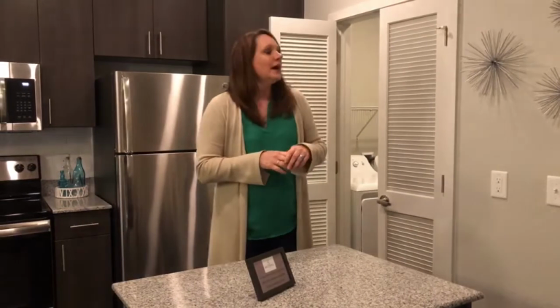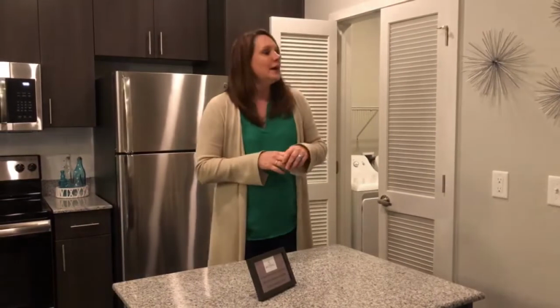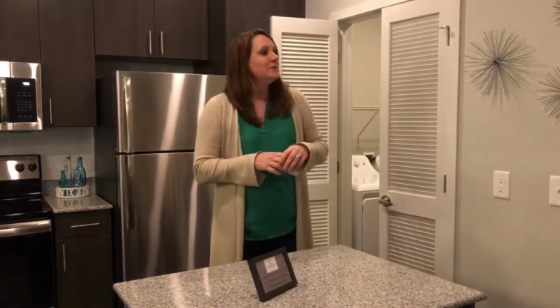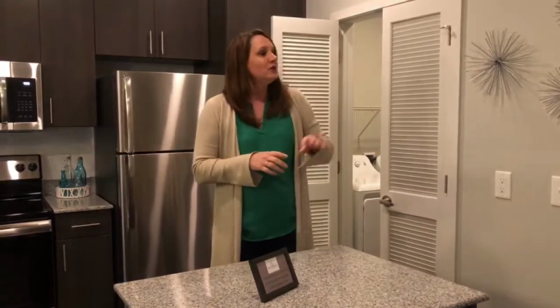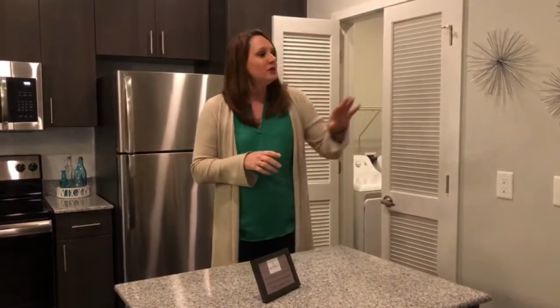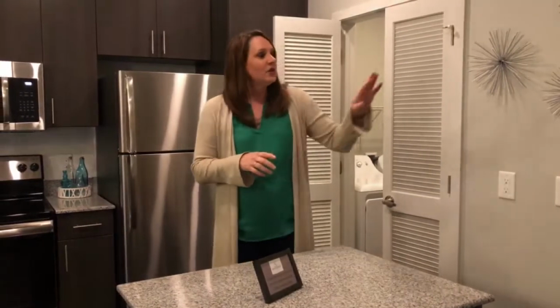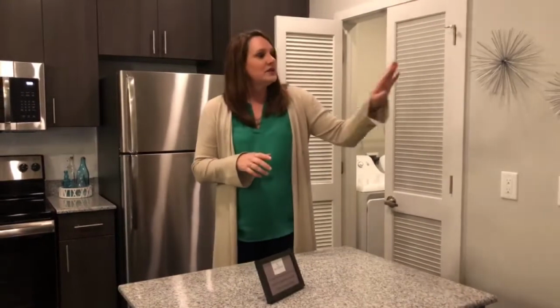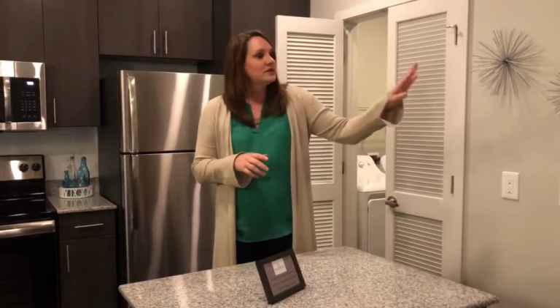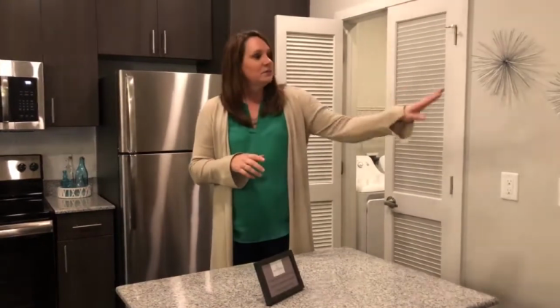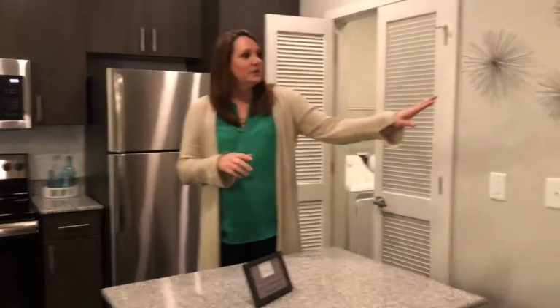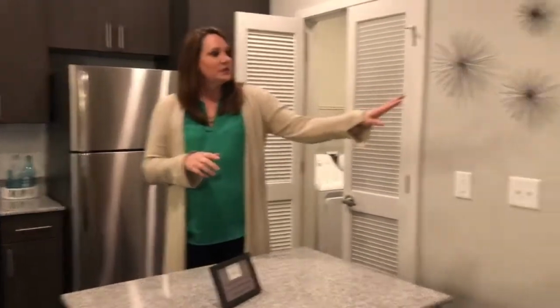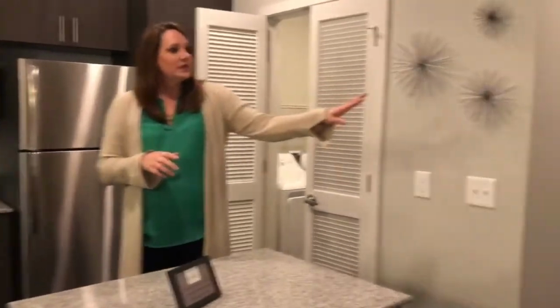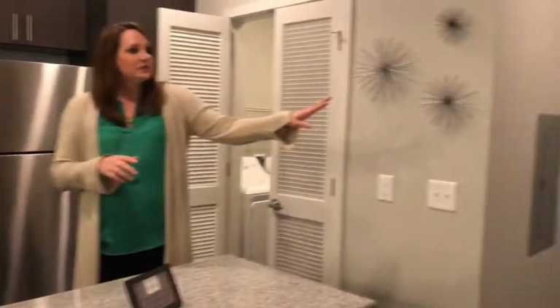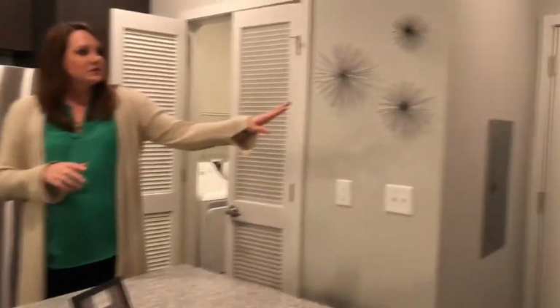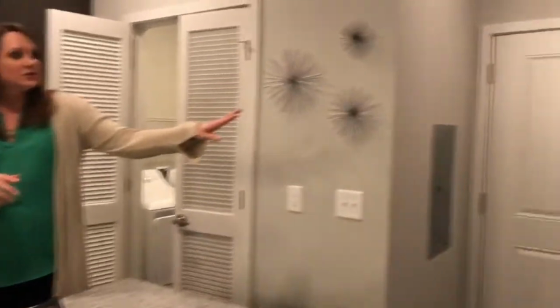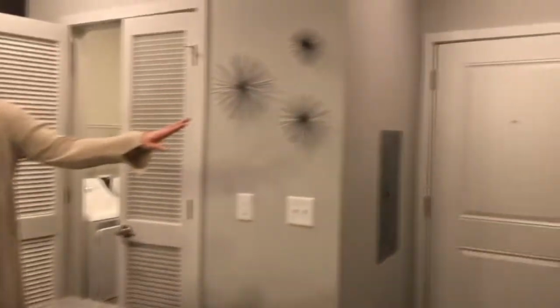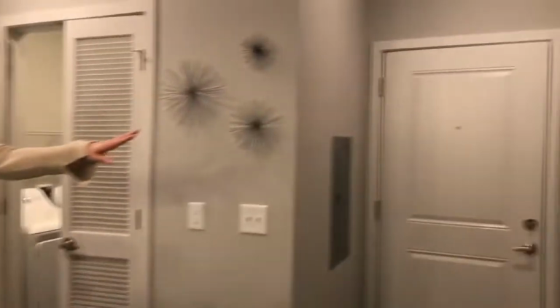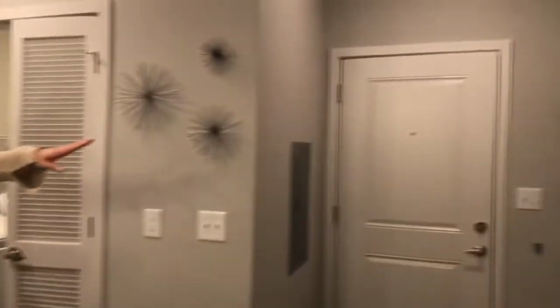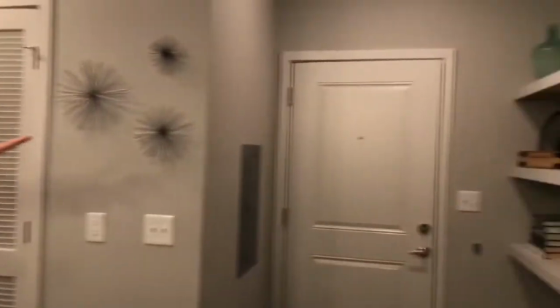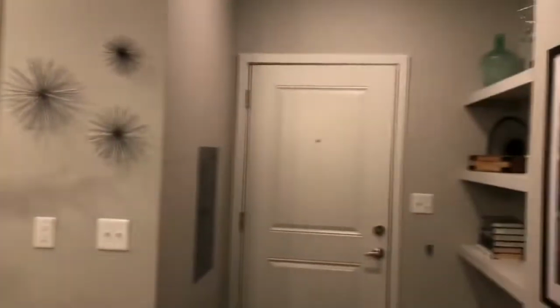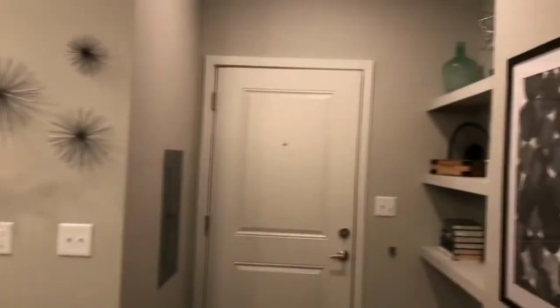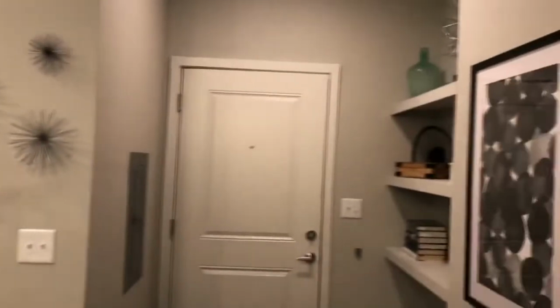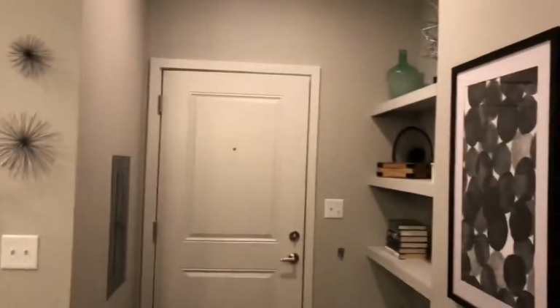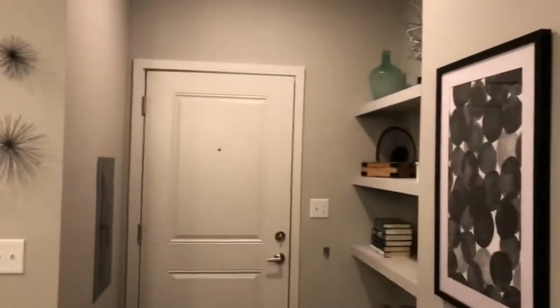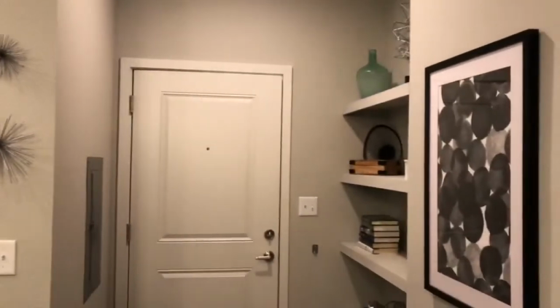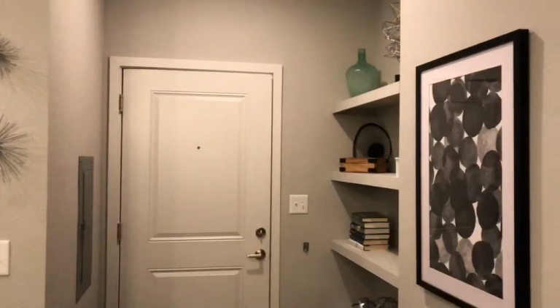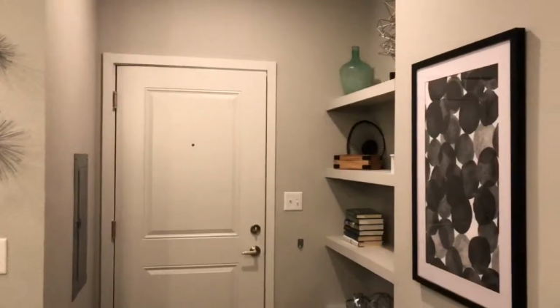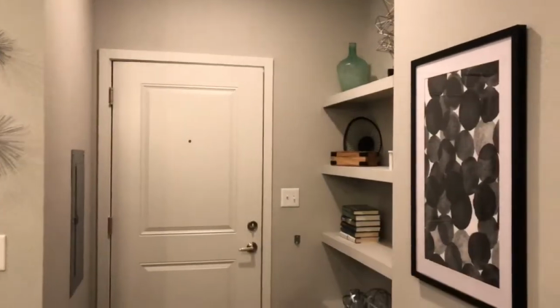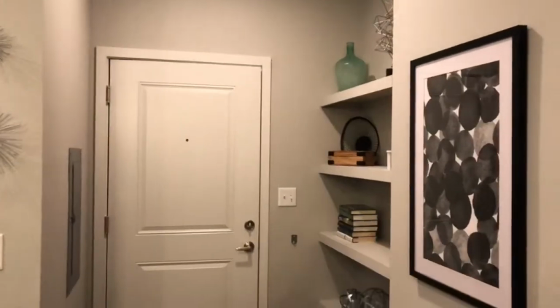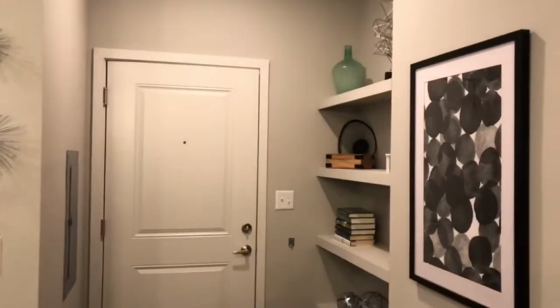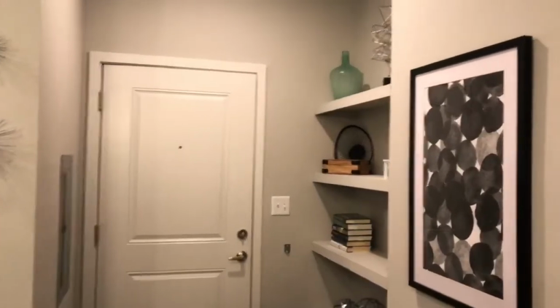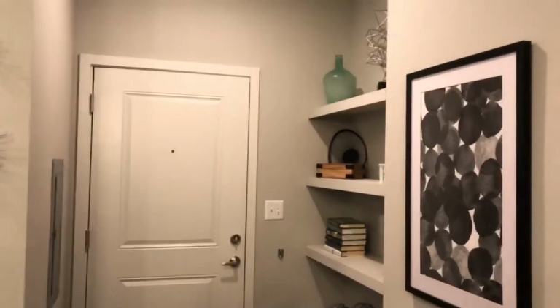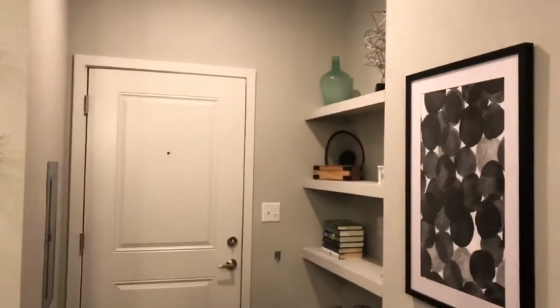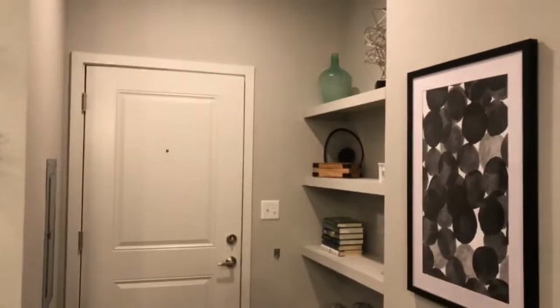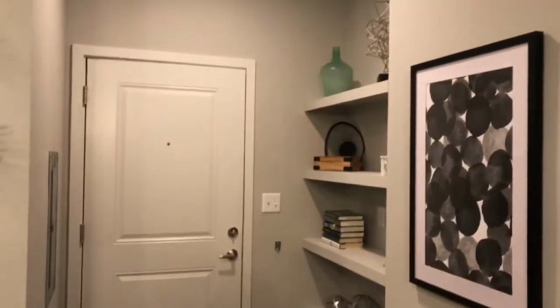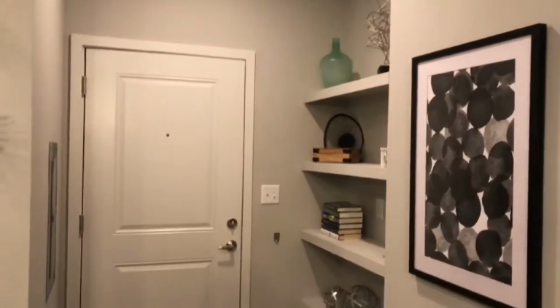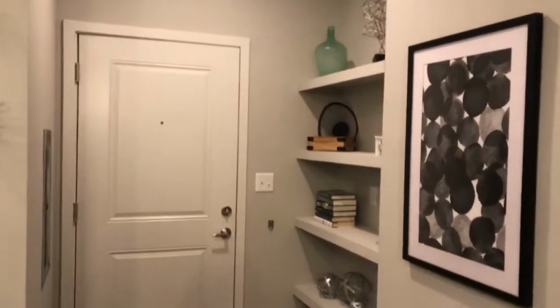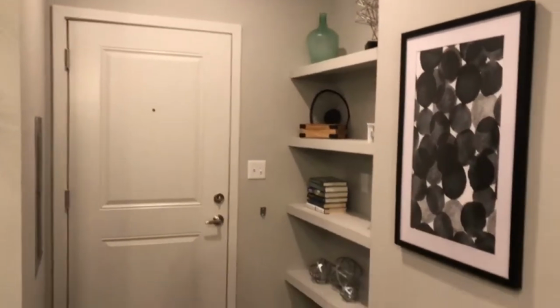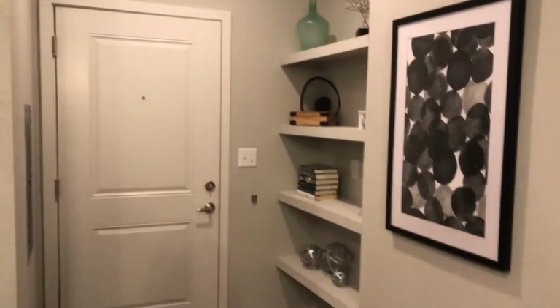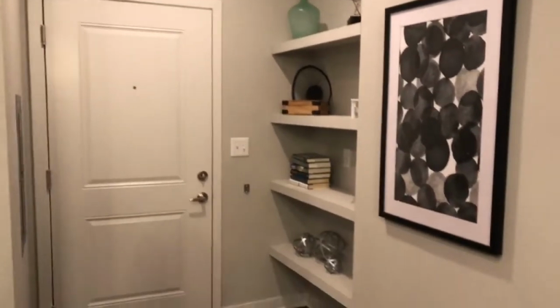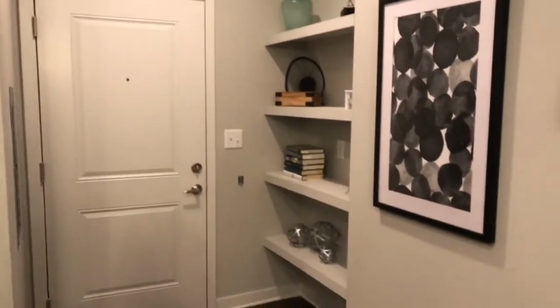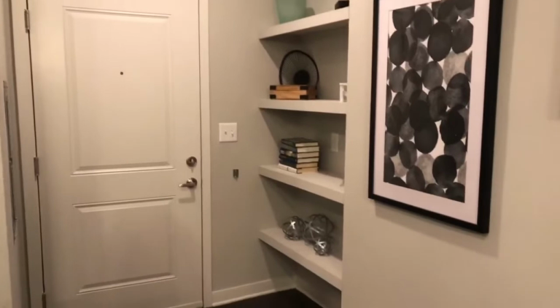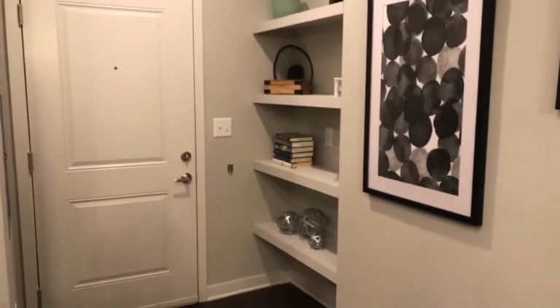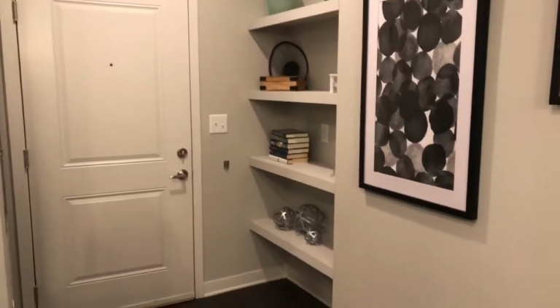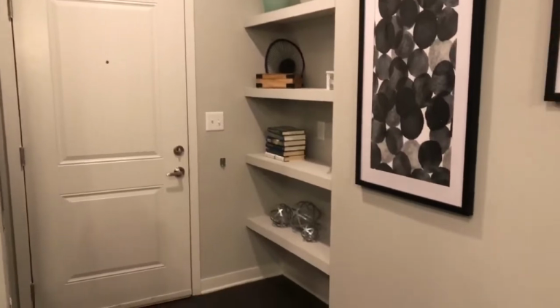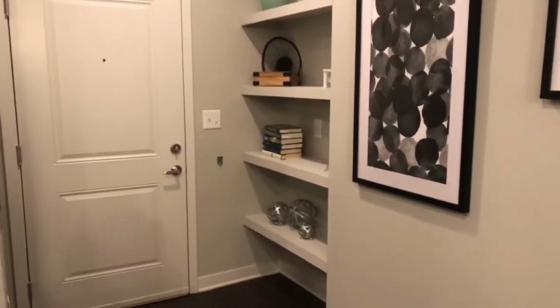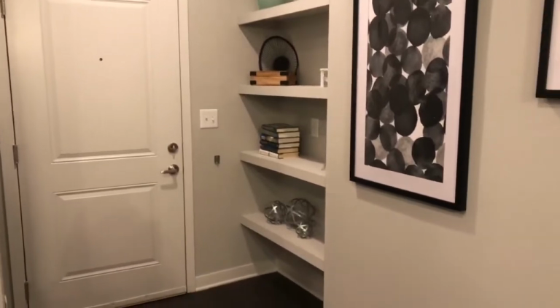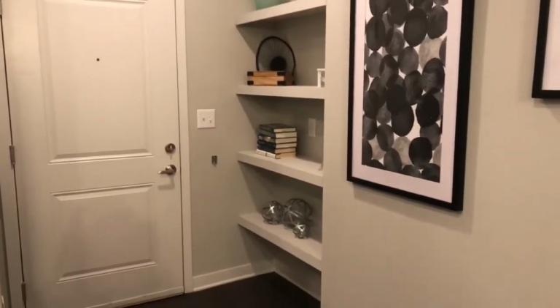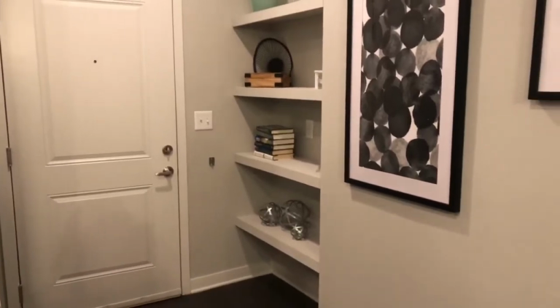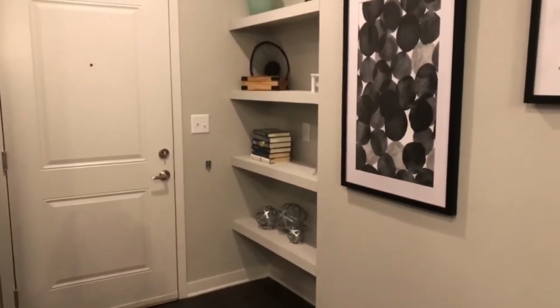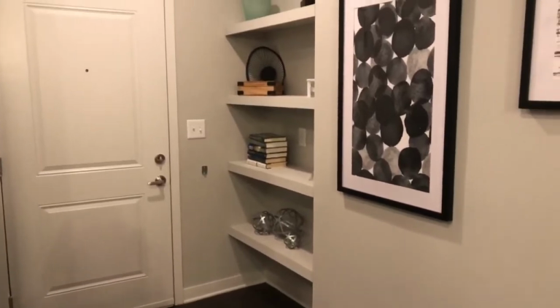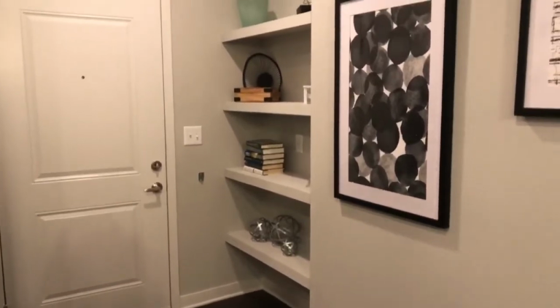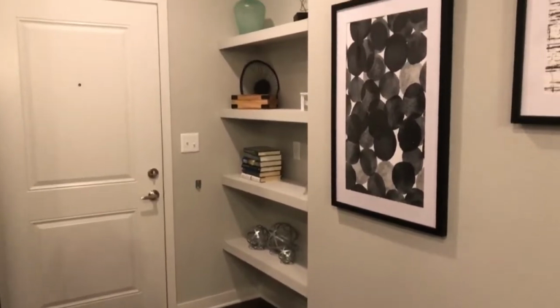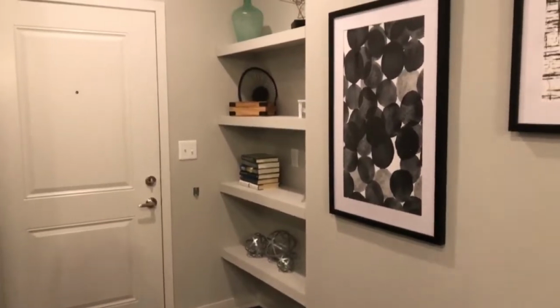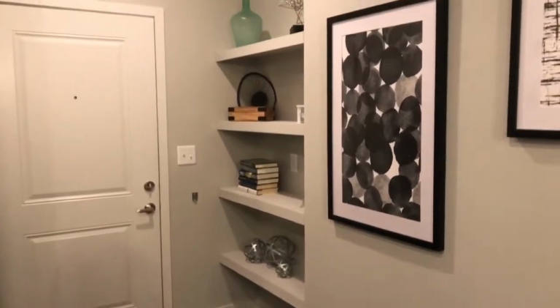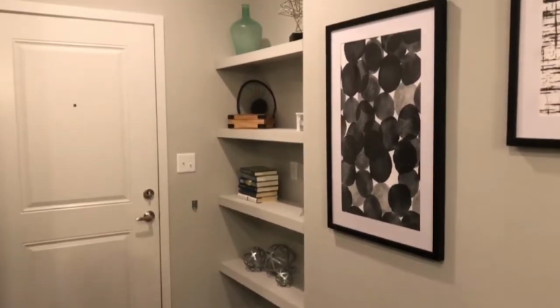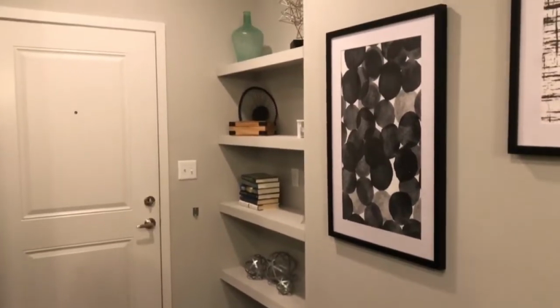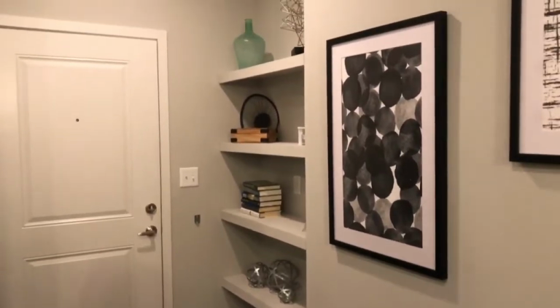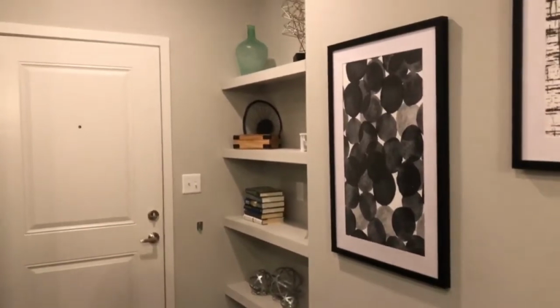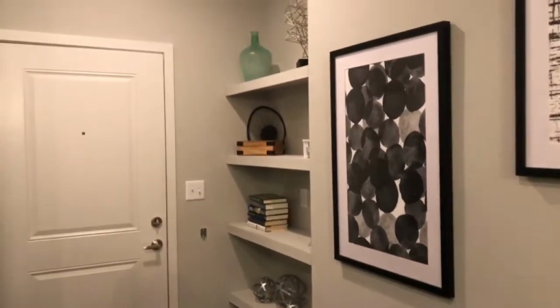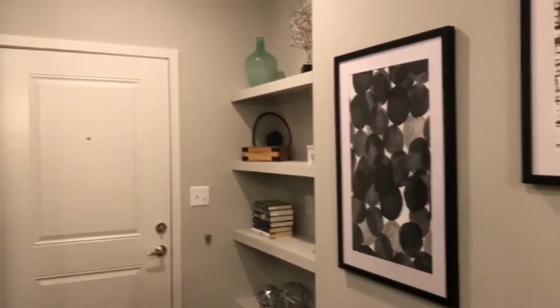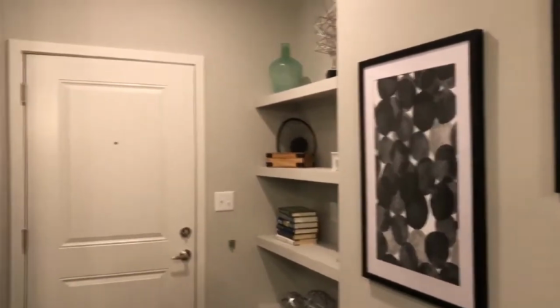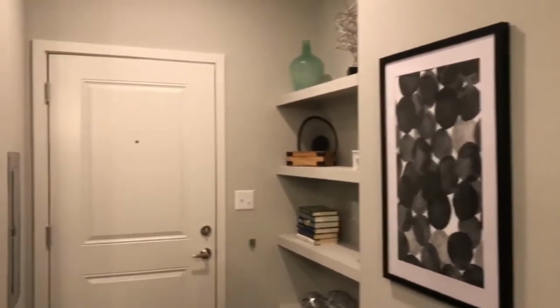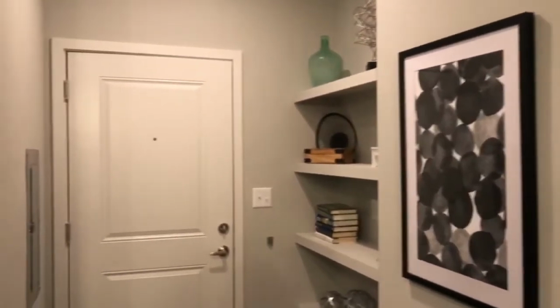You'll notice built-in shelves as you enter the apartment — great for decorating and extra storage. You can utilize that however you please.